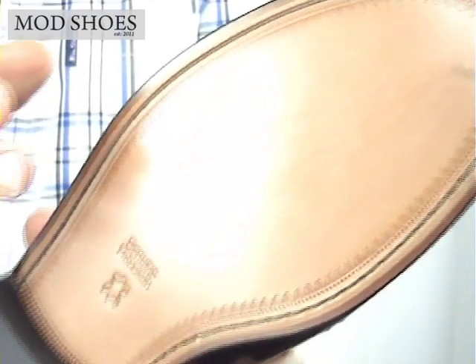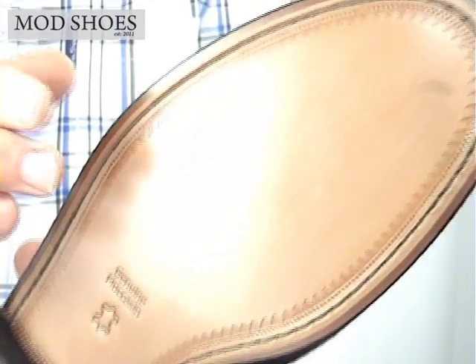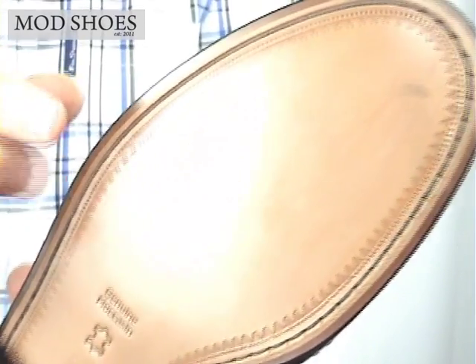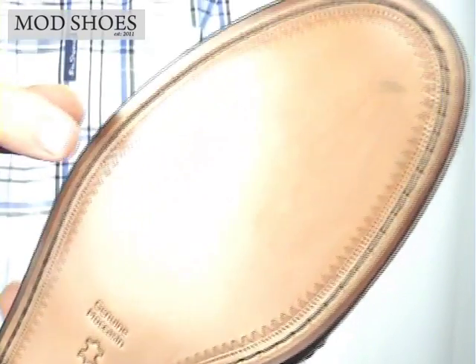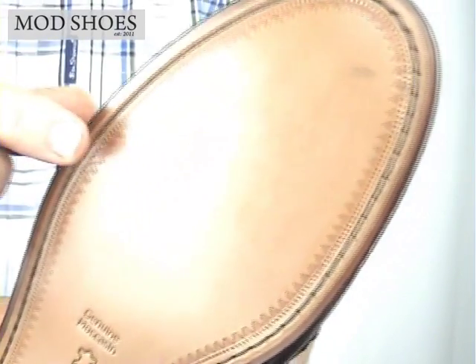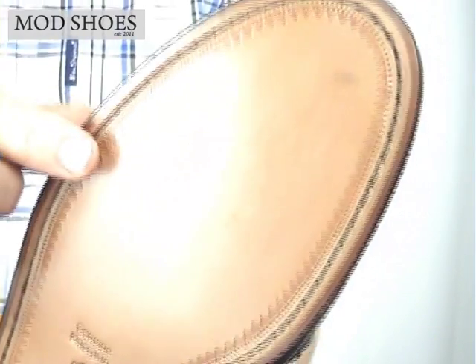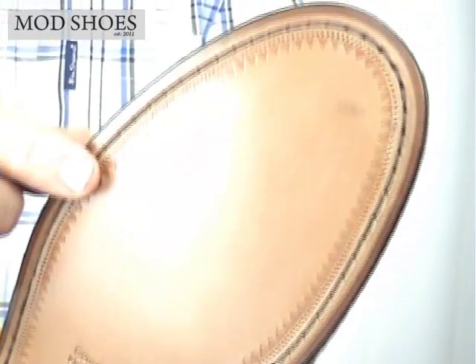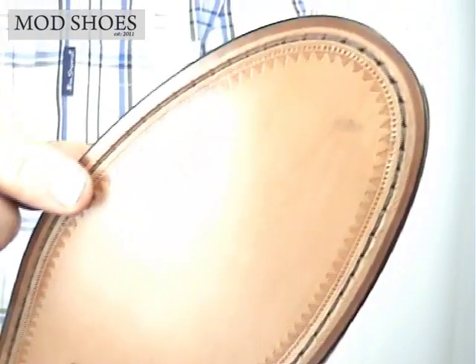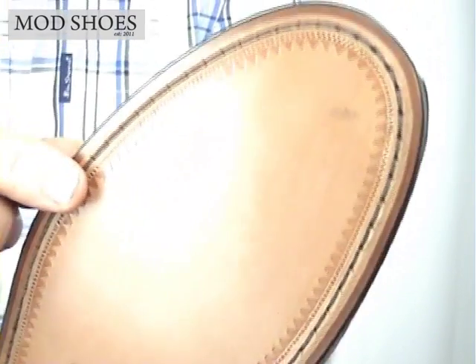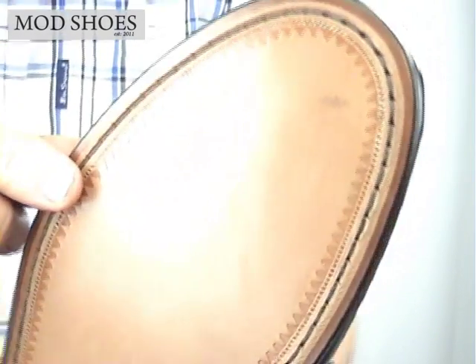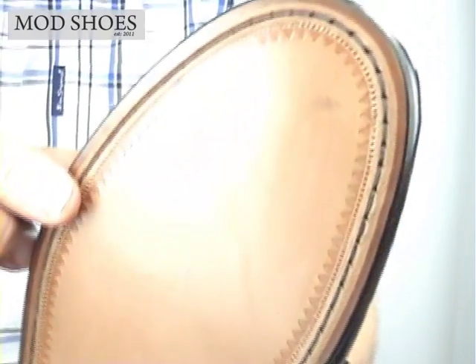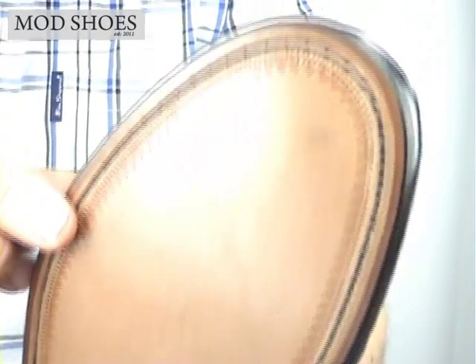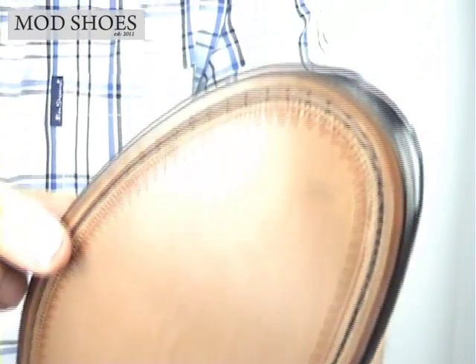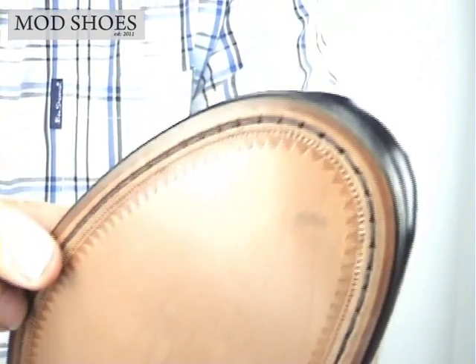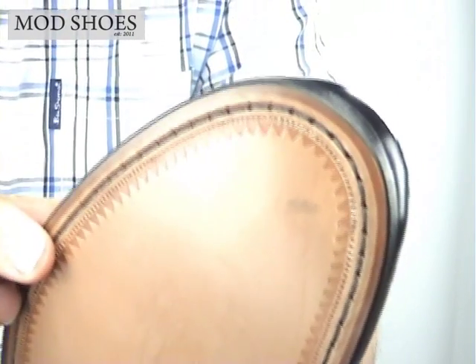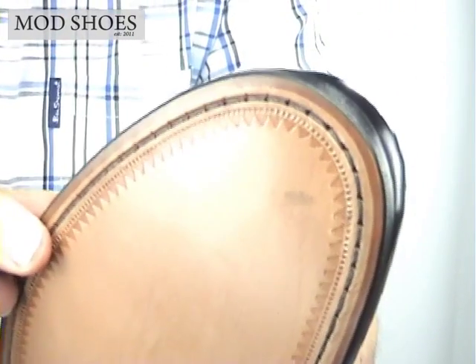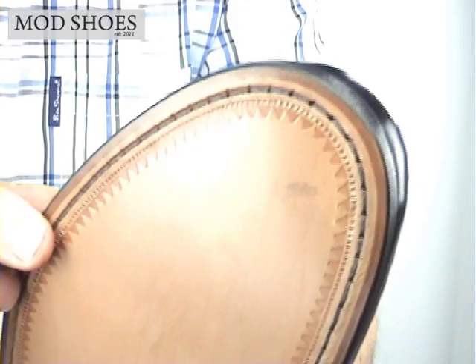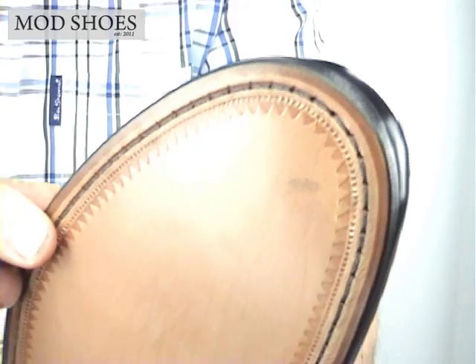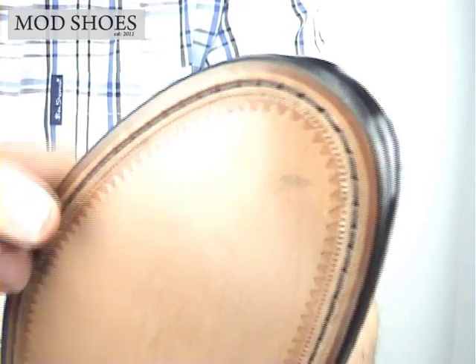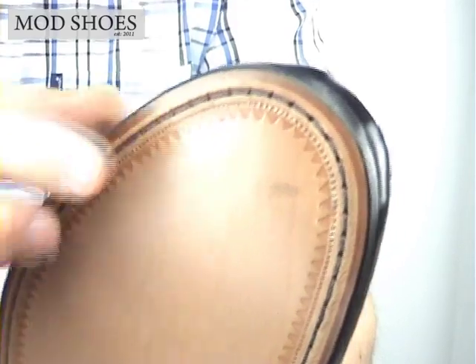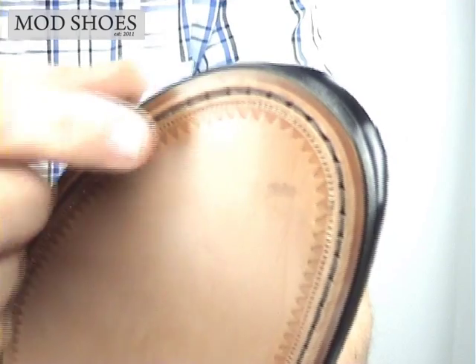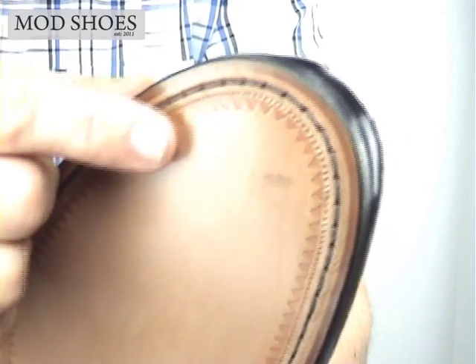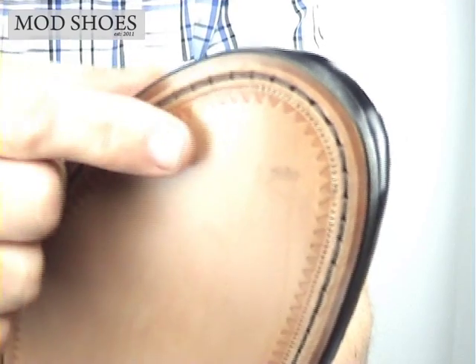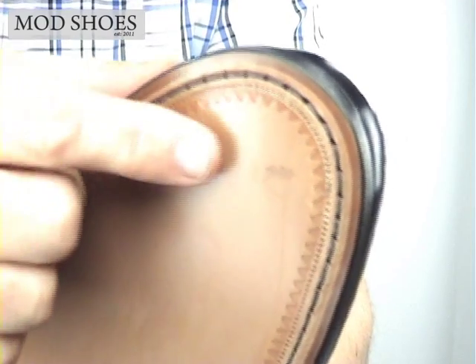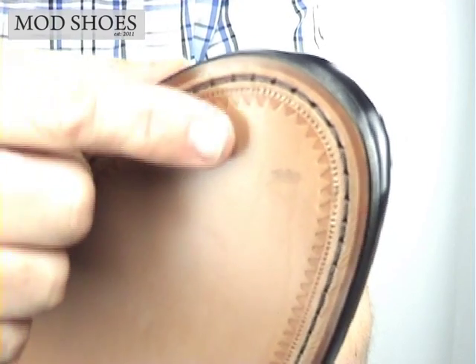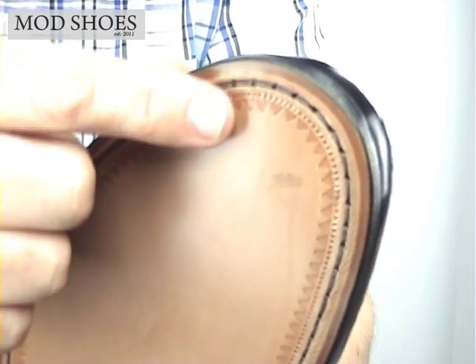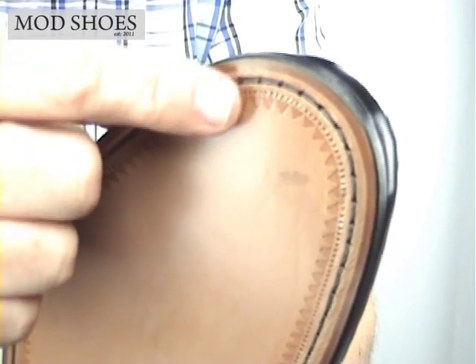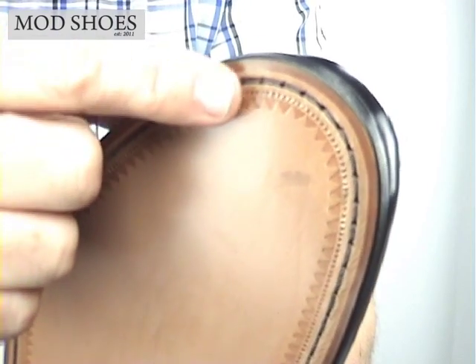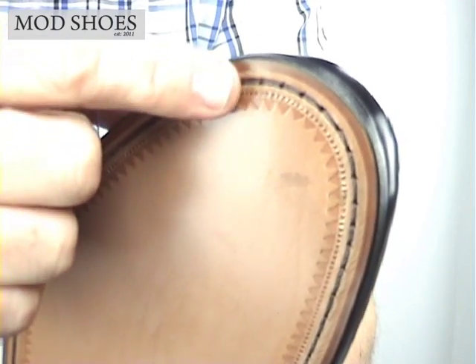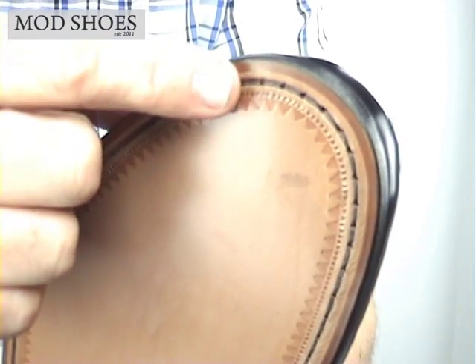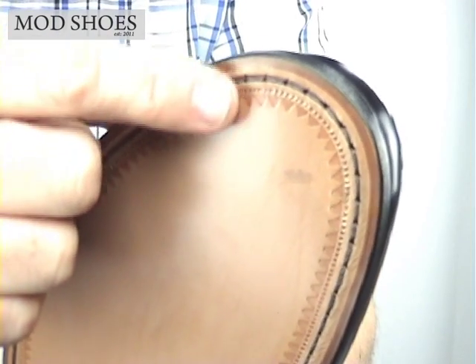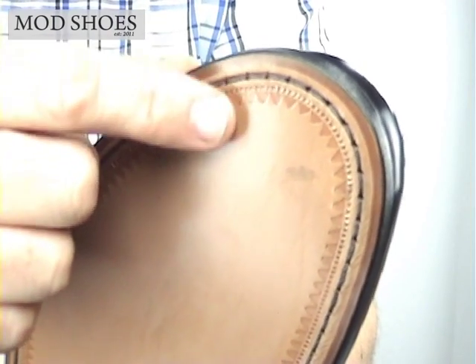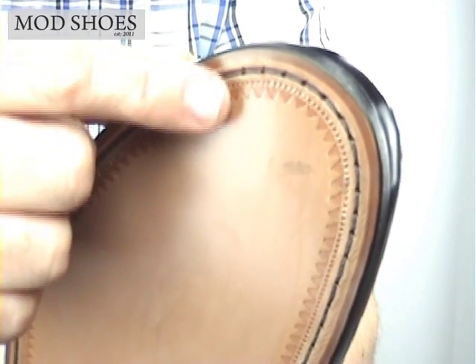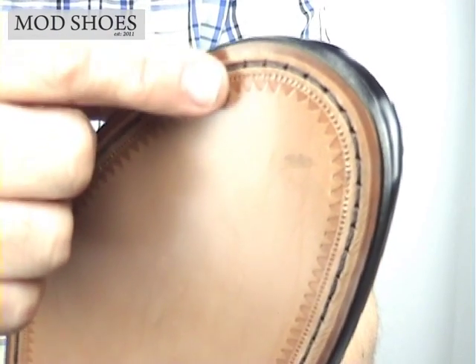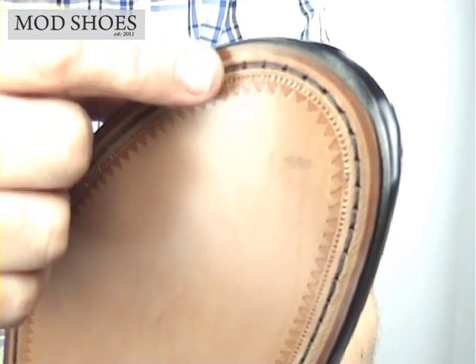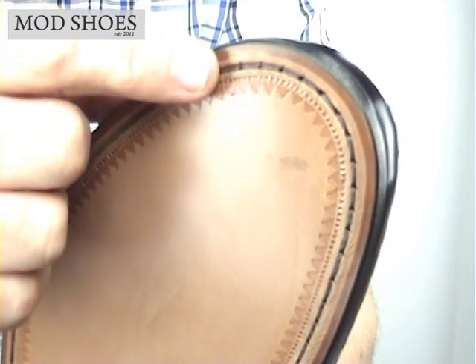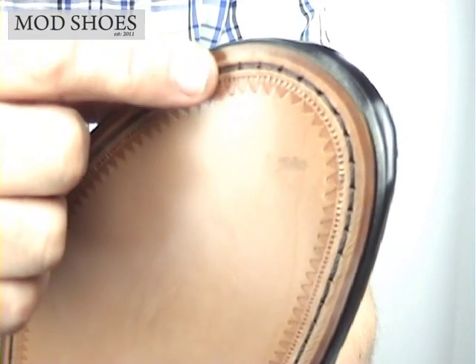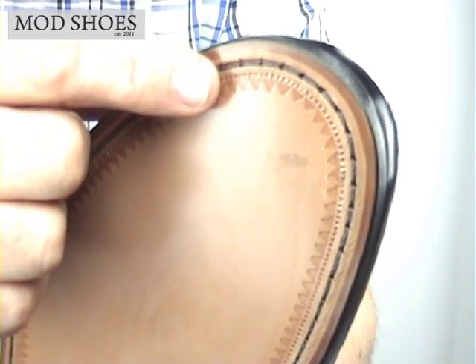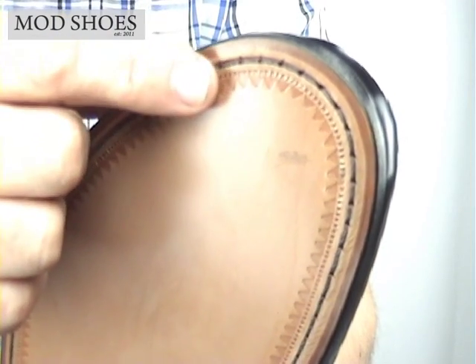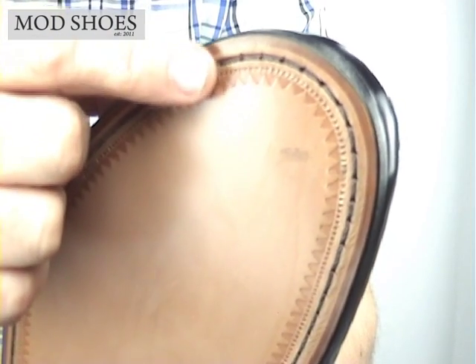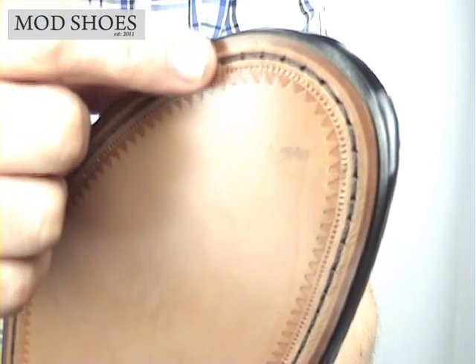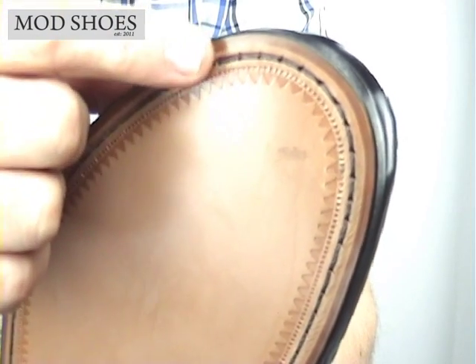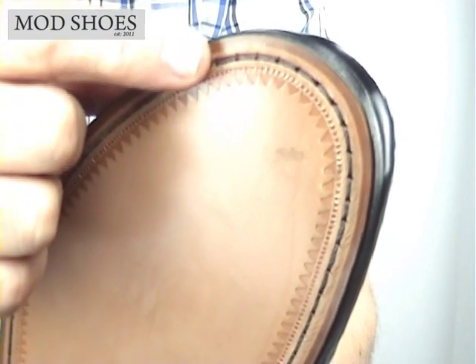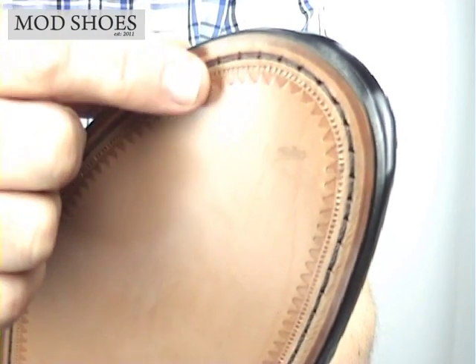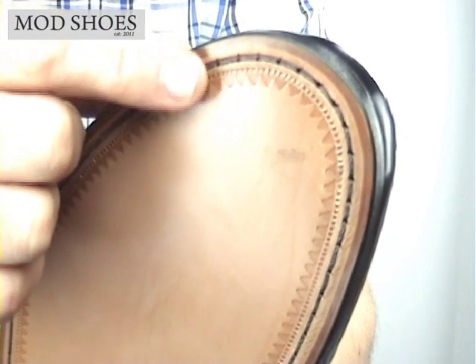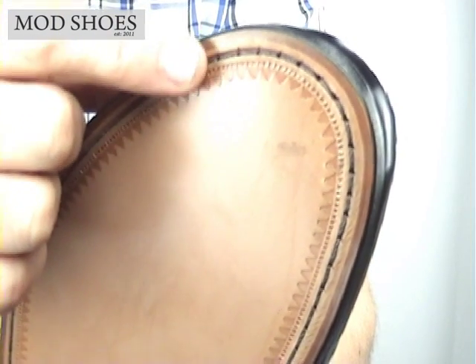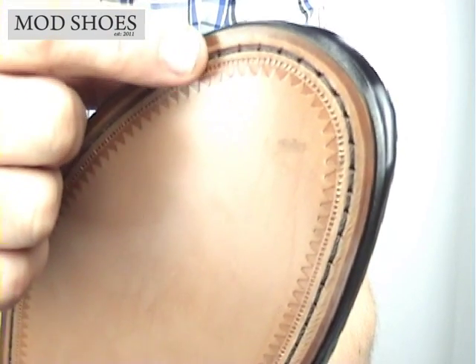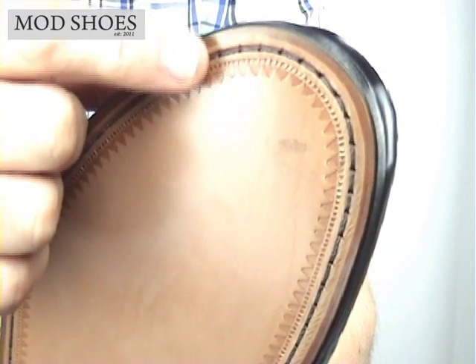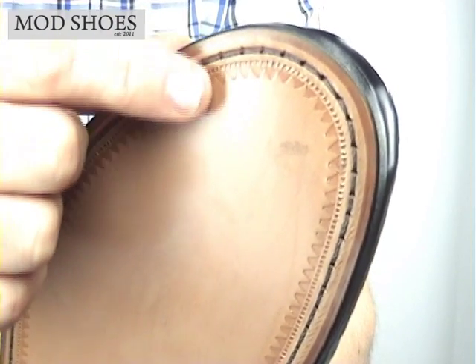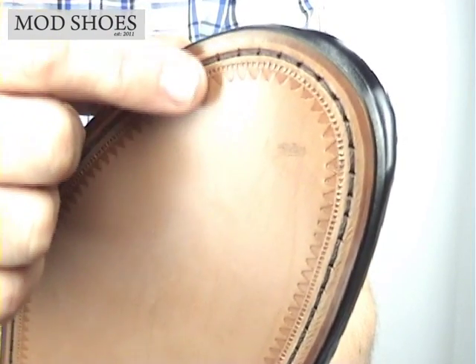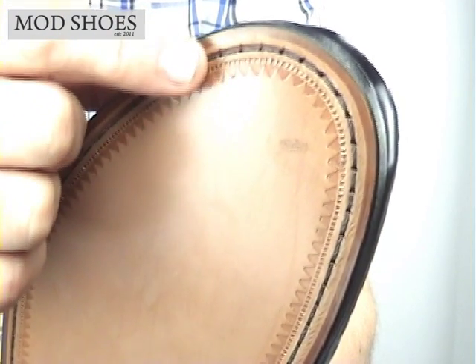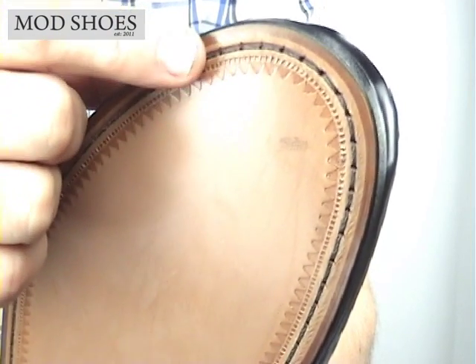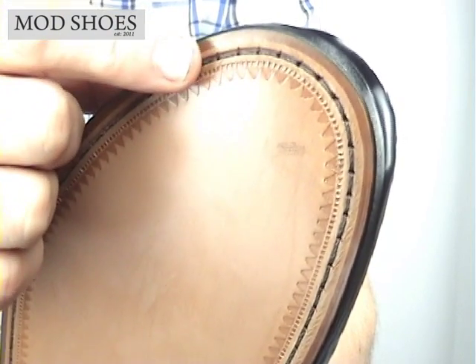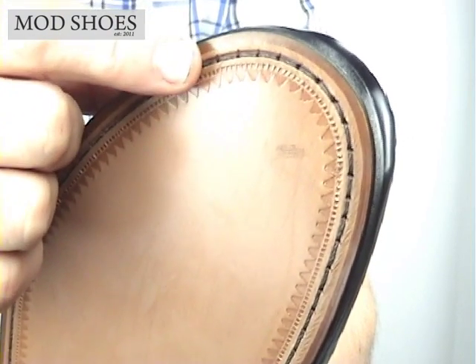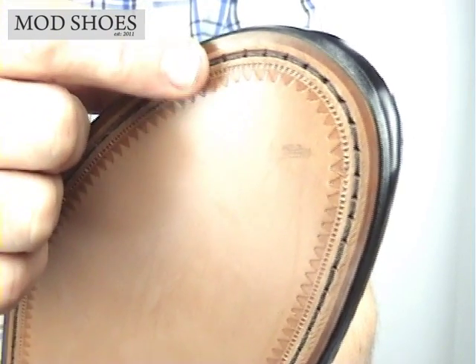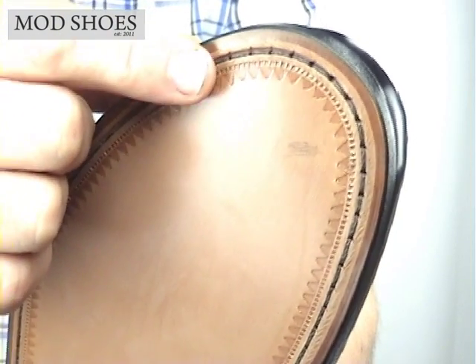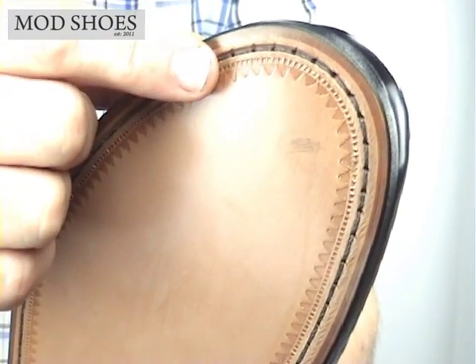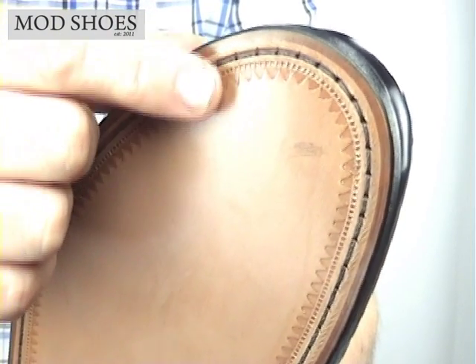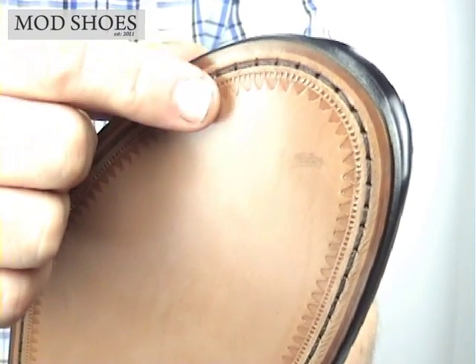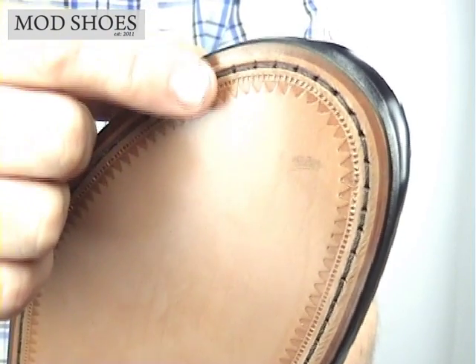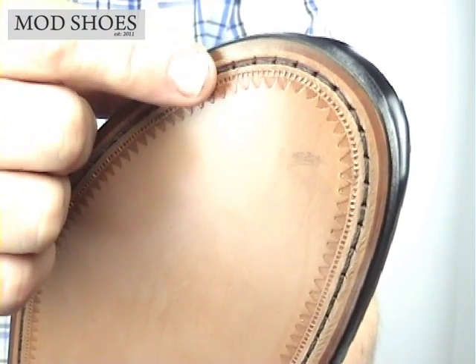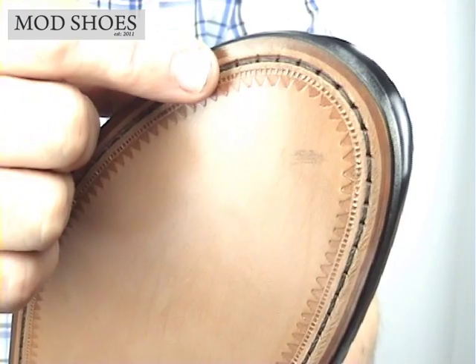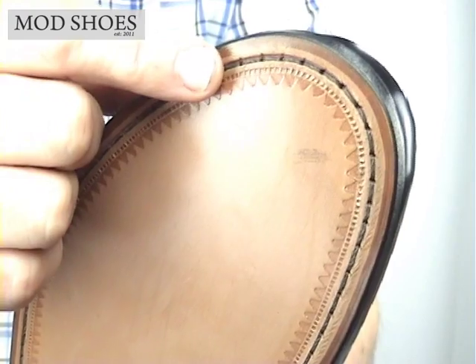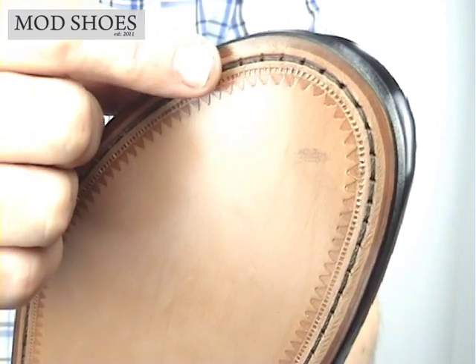What's interesting — can you see the pattern where the stitching is? On the Goodyear welted sole.